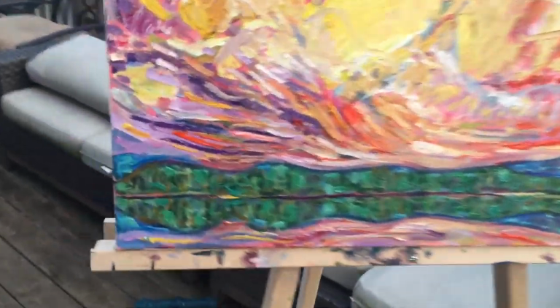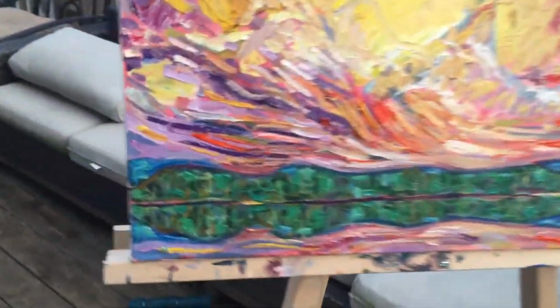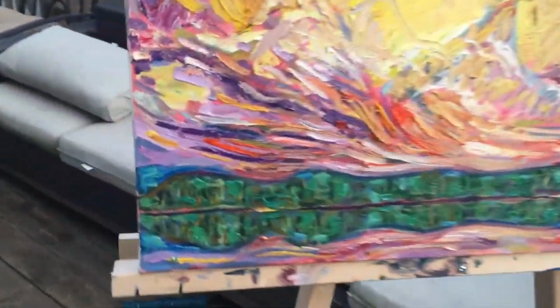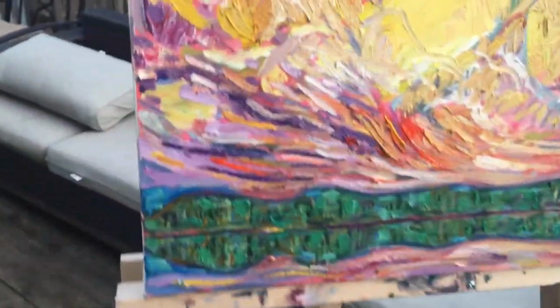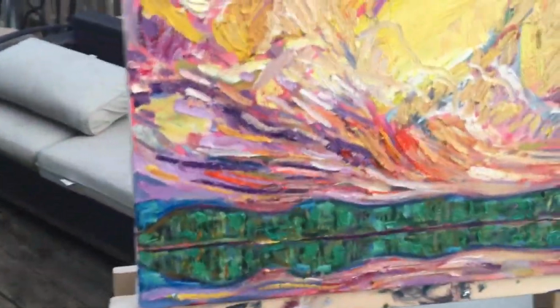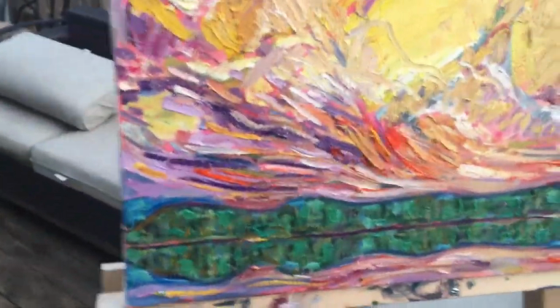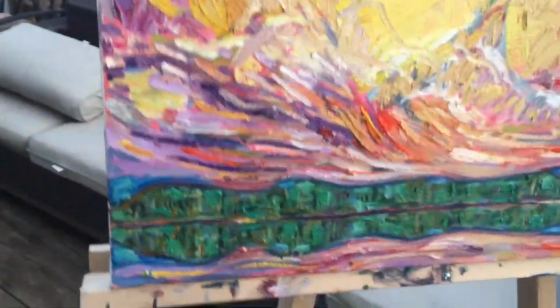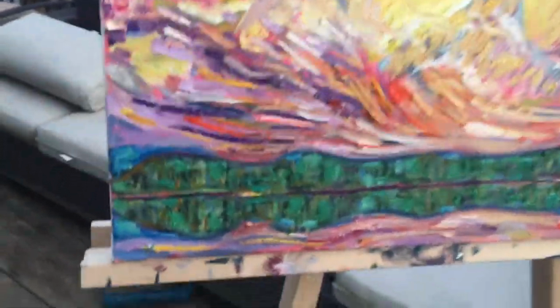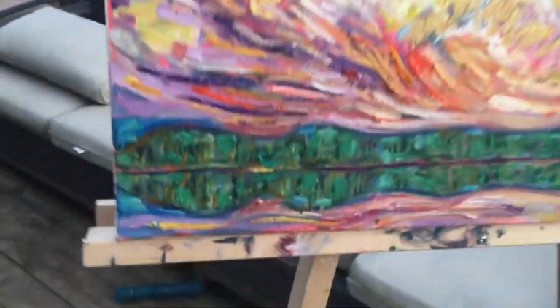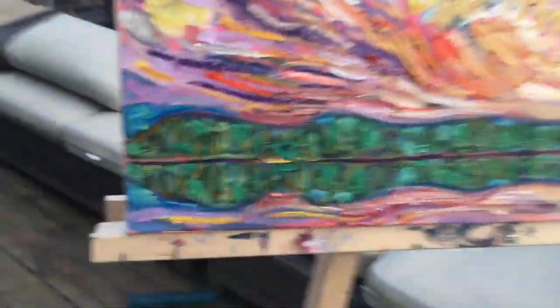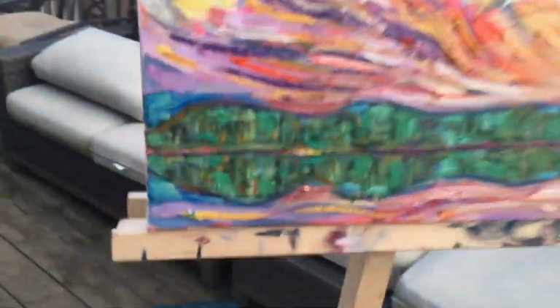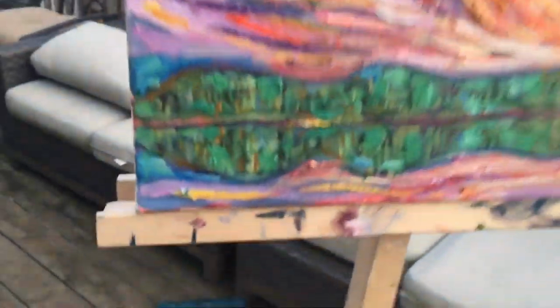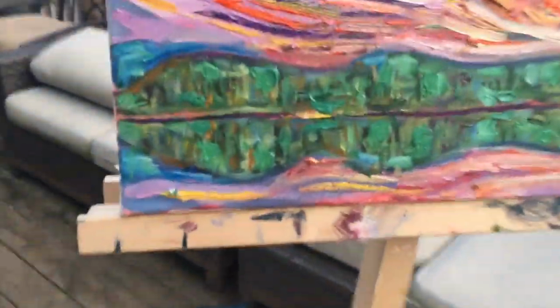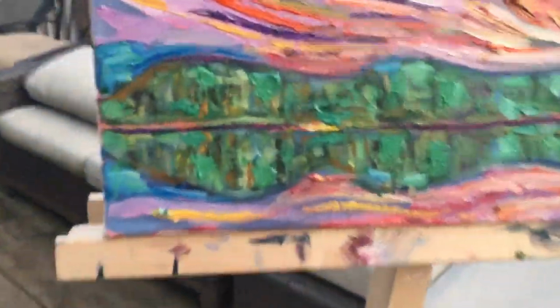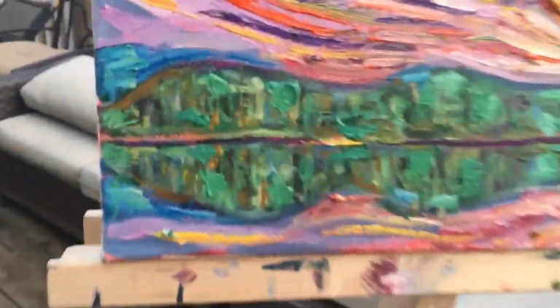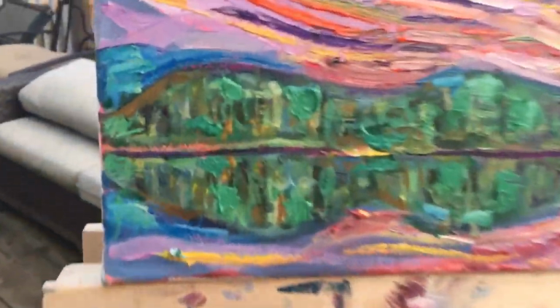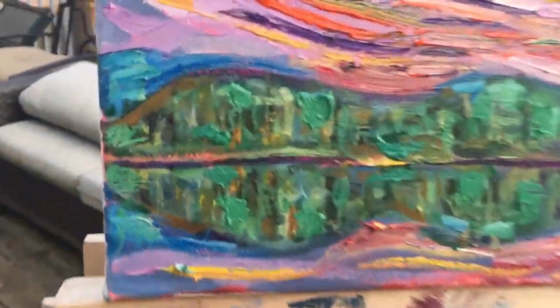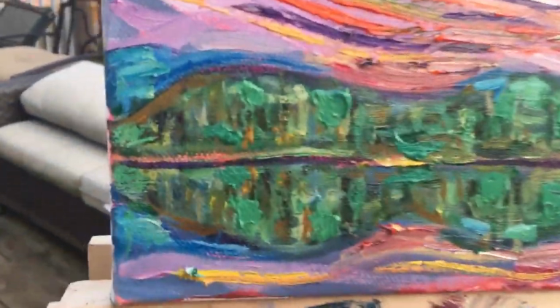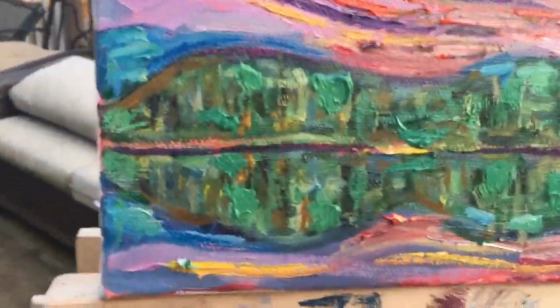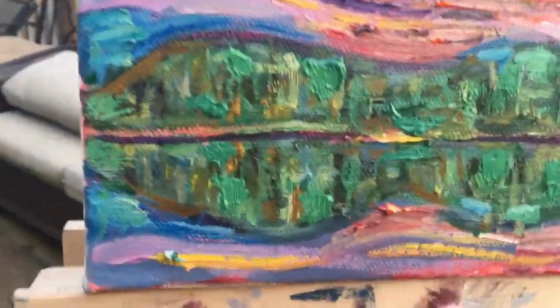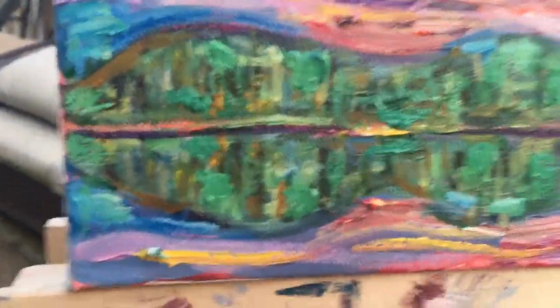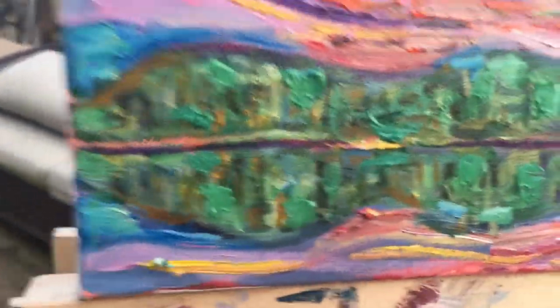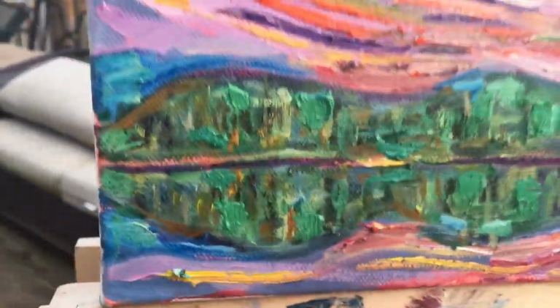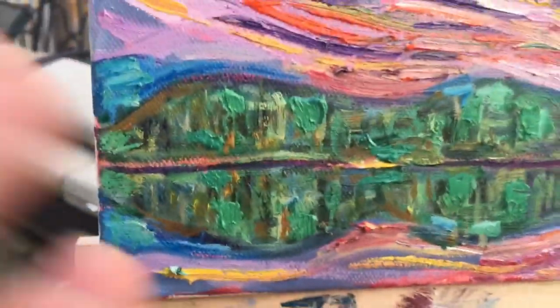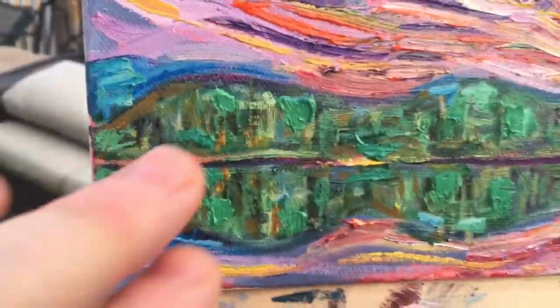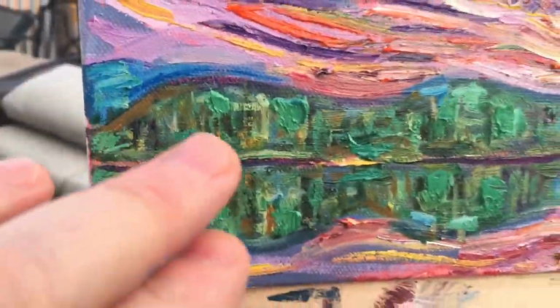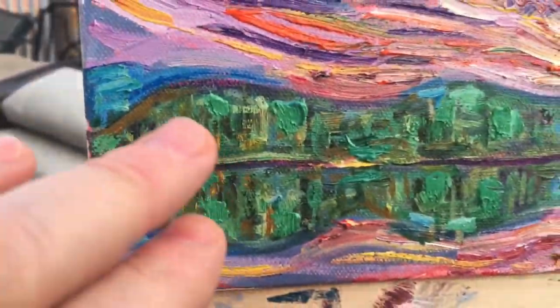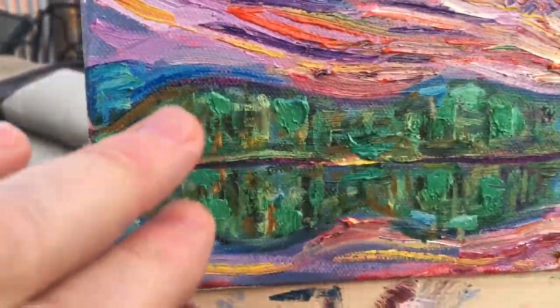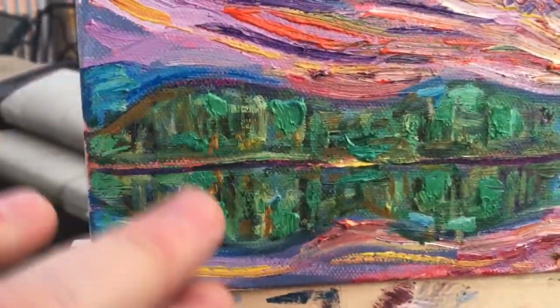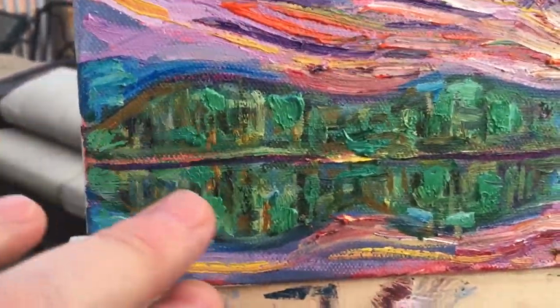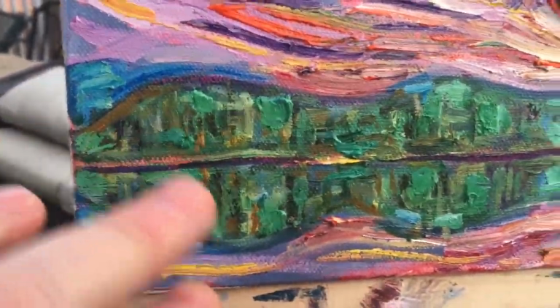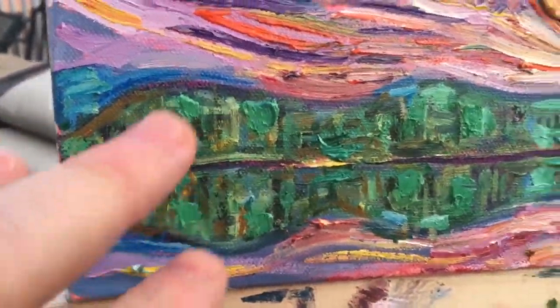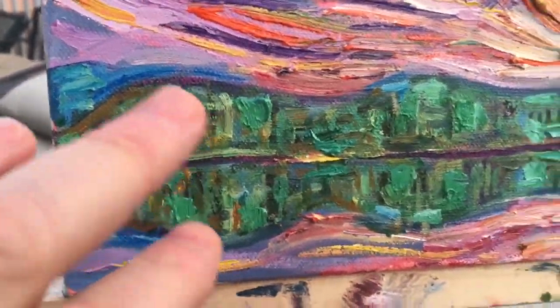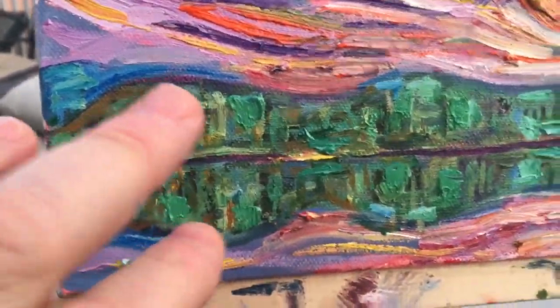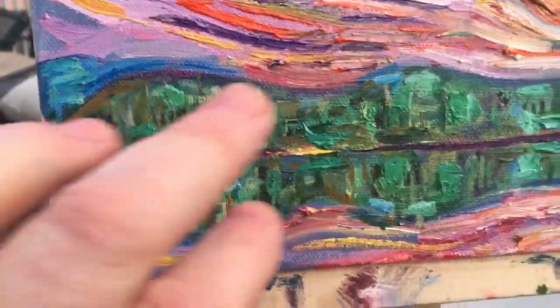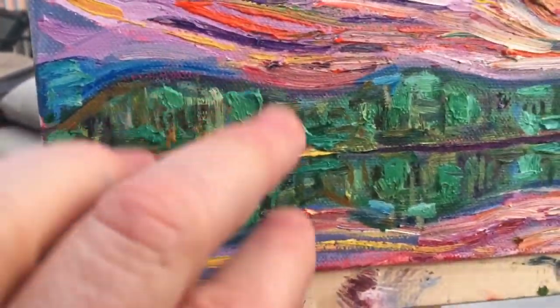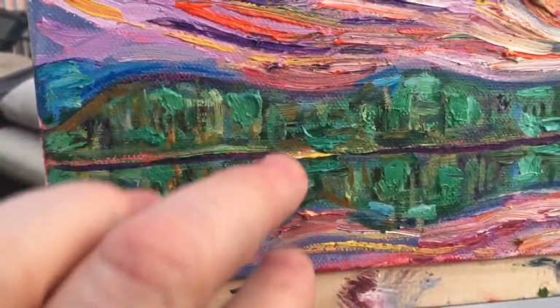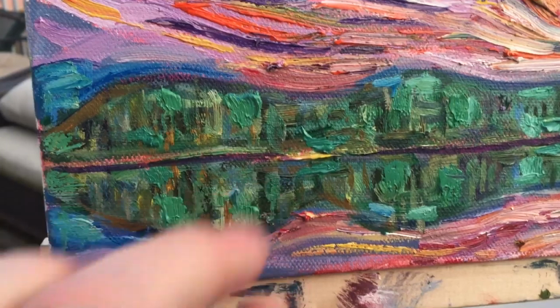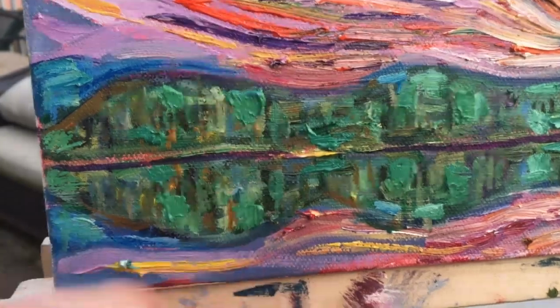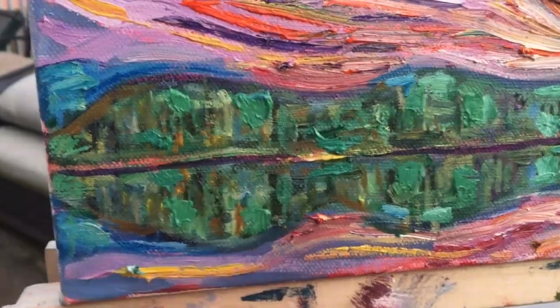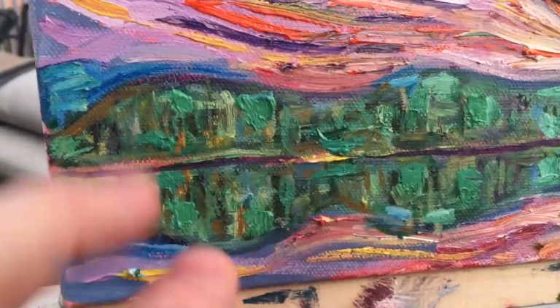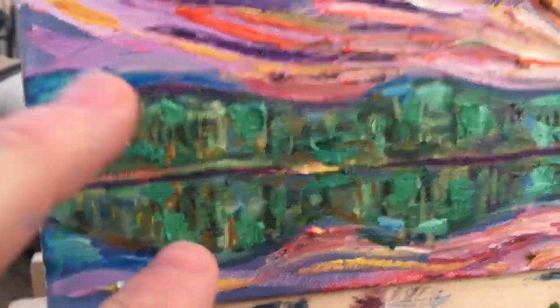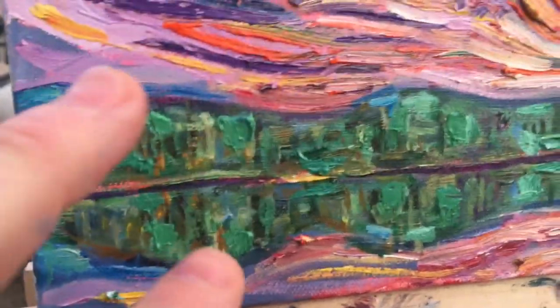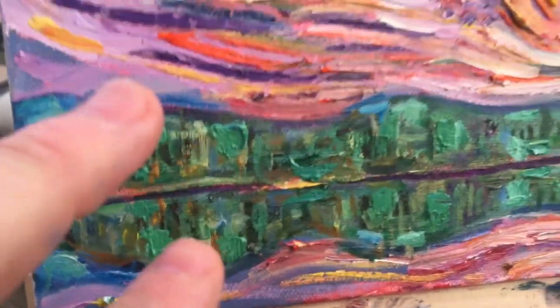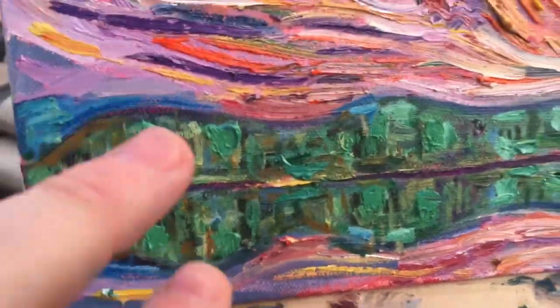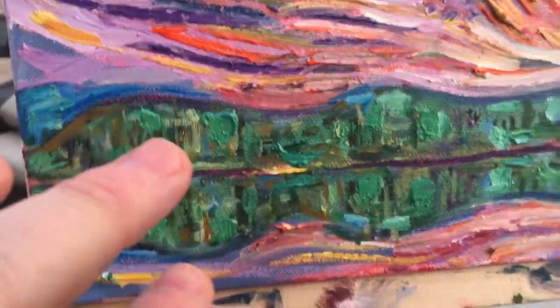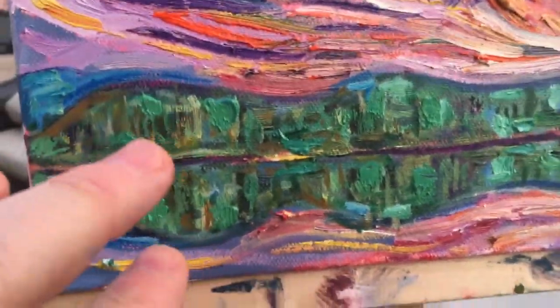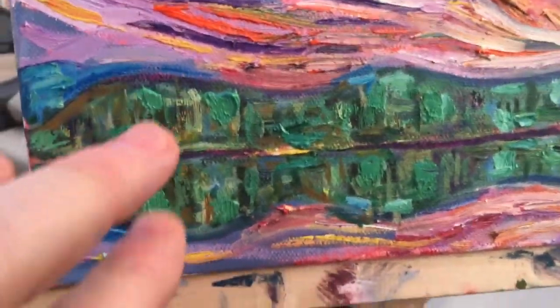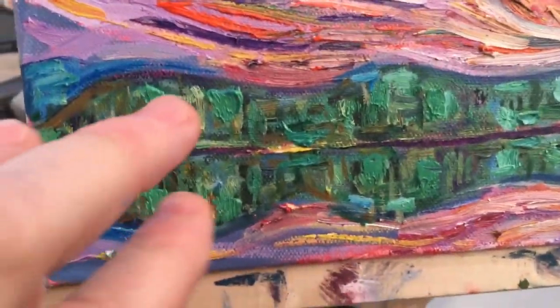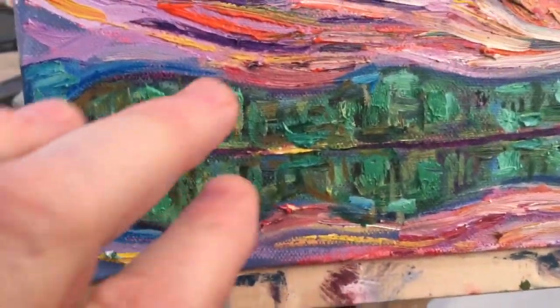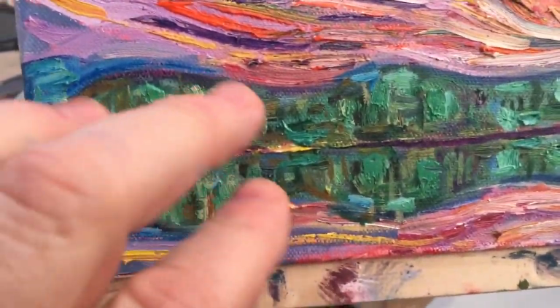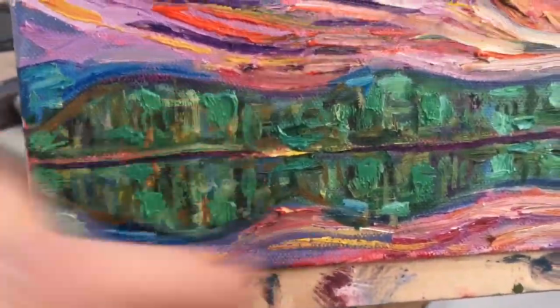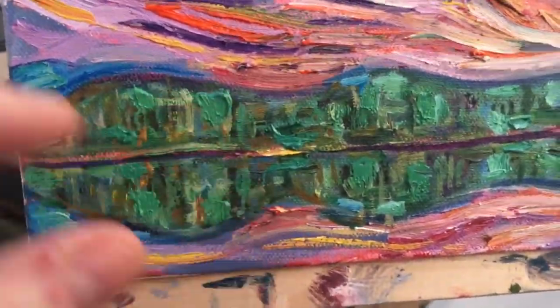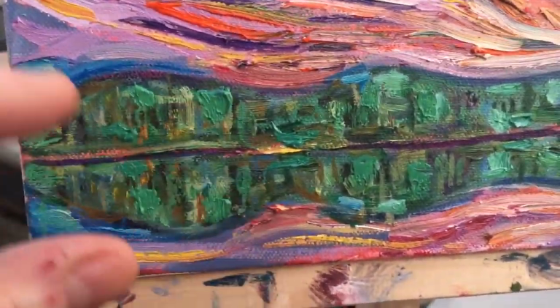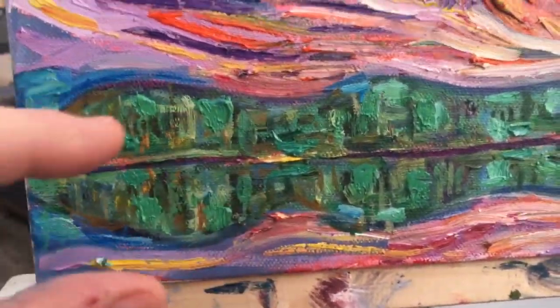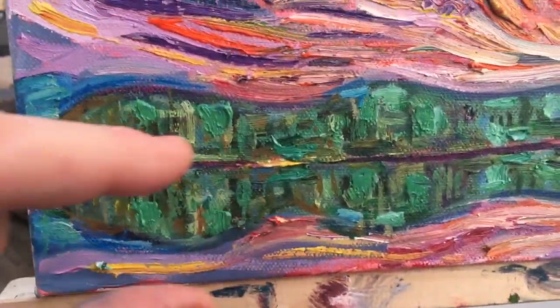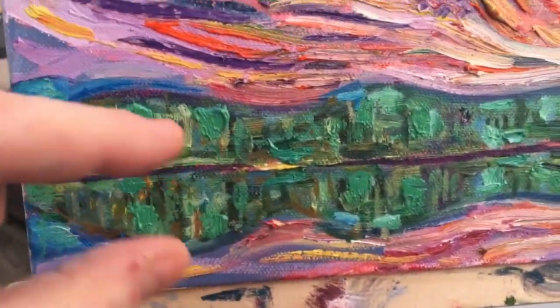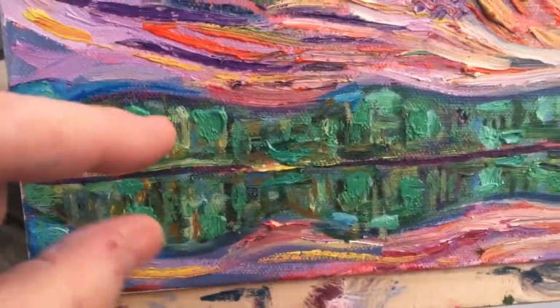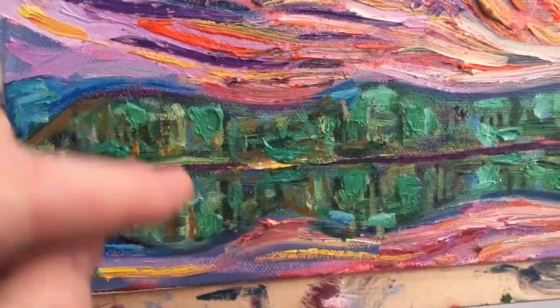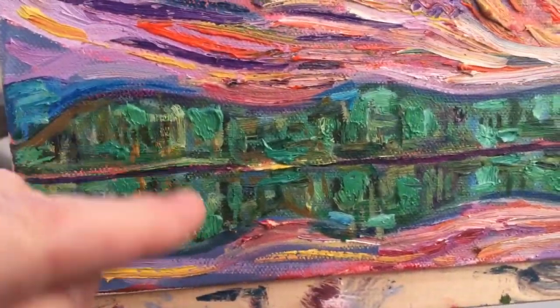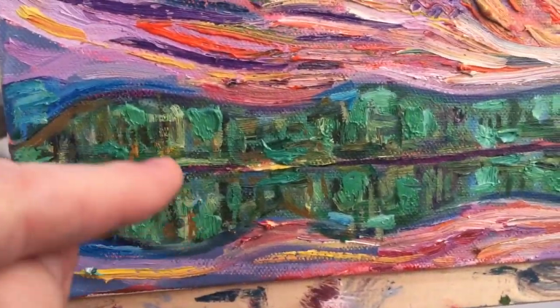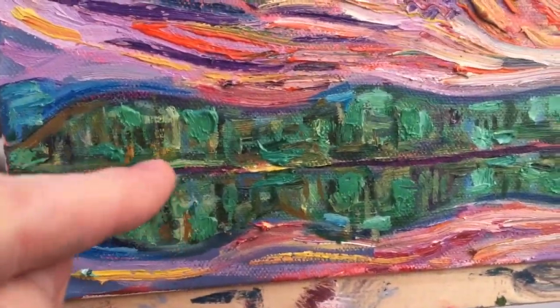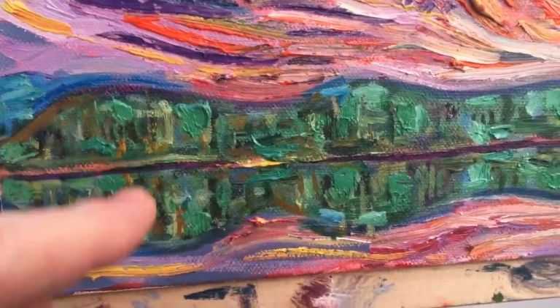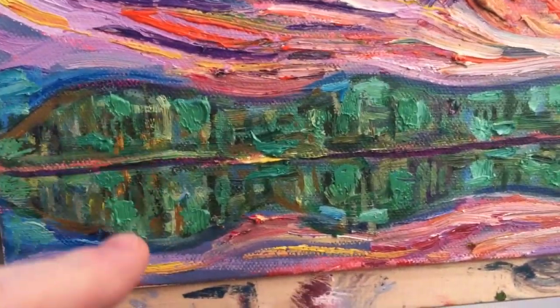All I did this session was really work on details of this reflecting landscape, the horizon area.